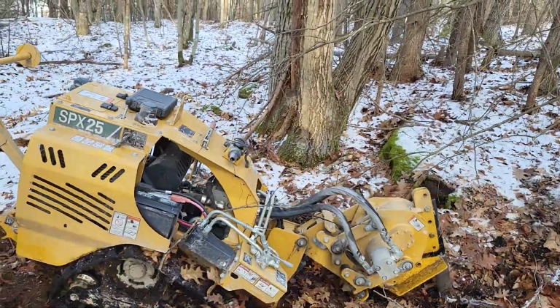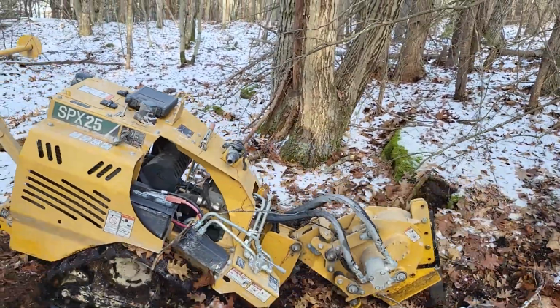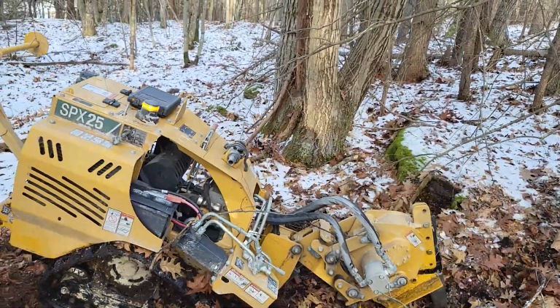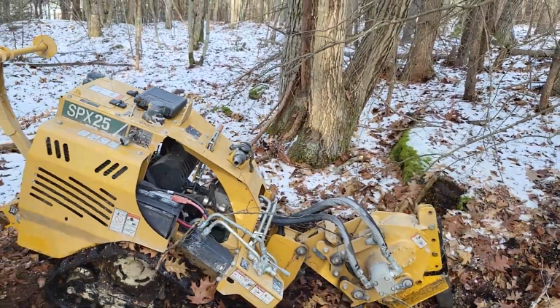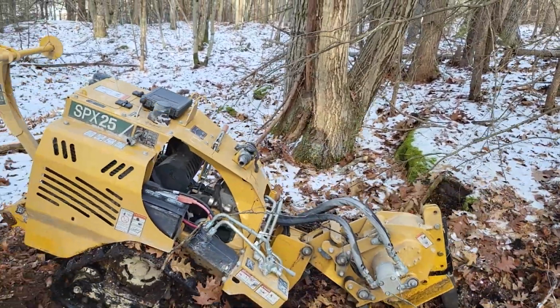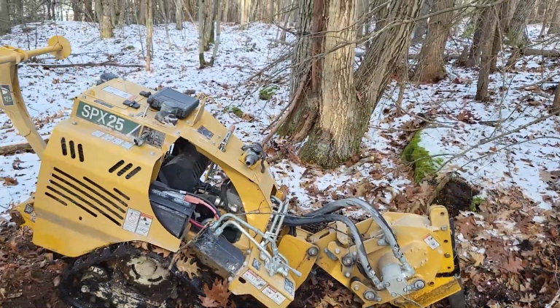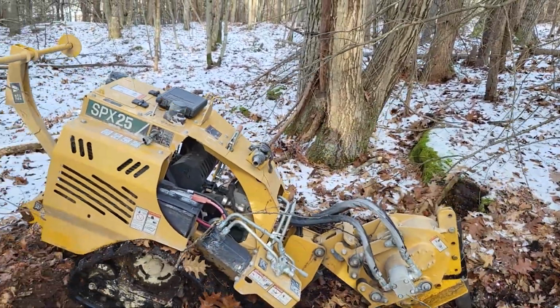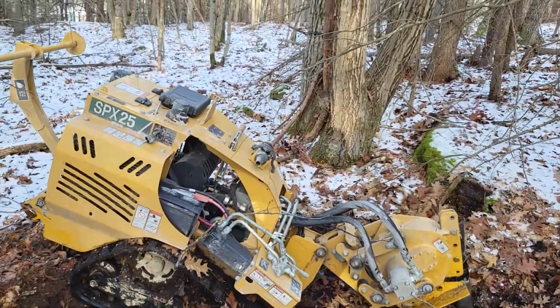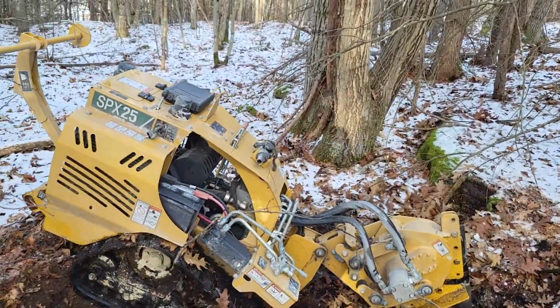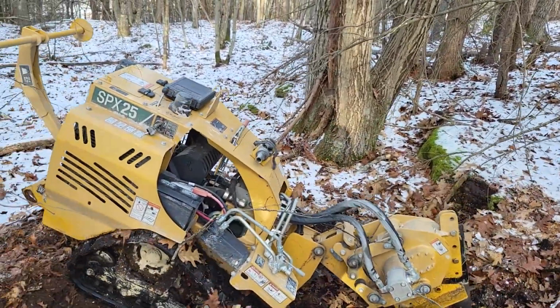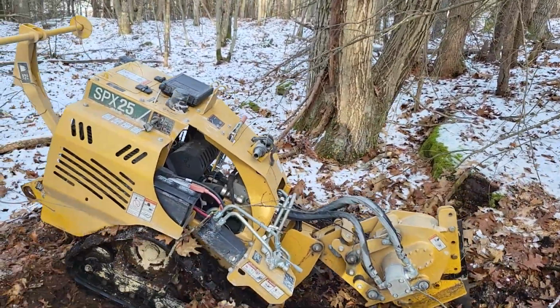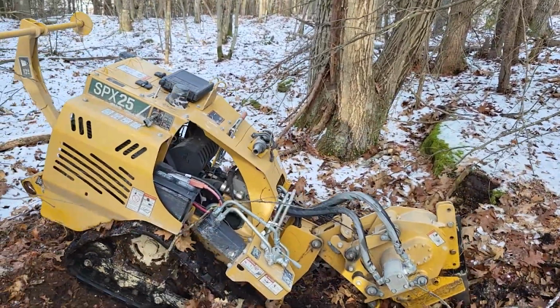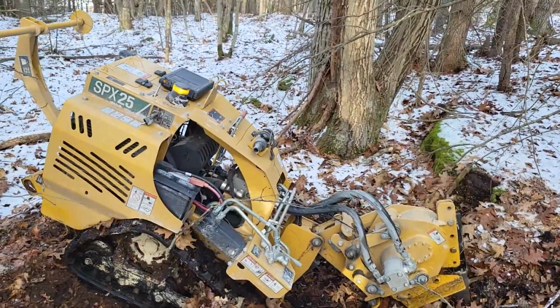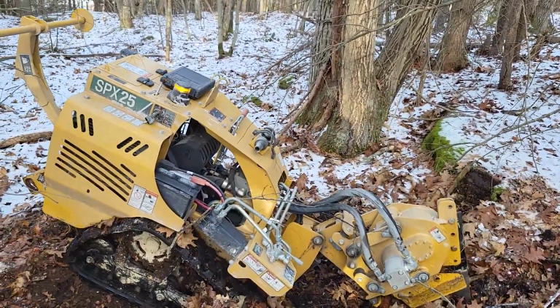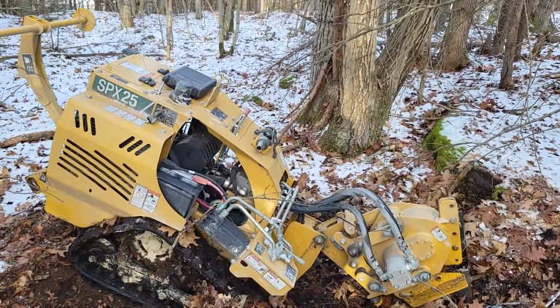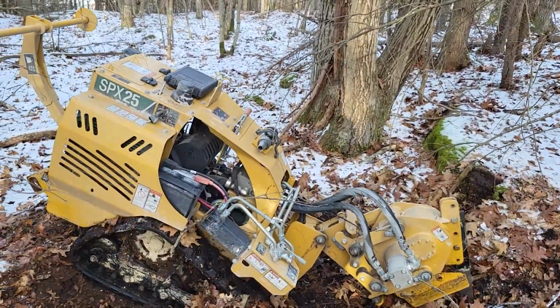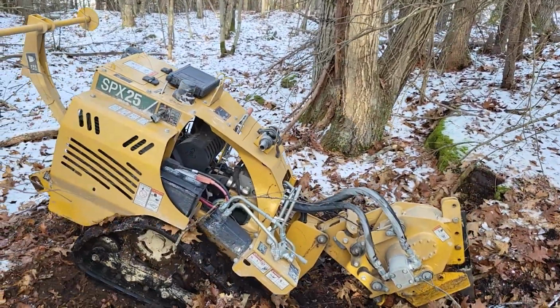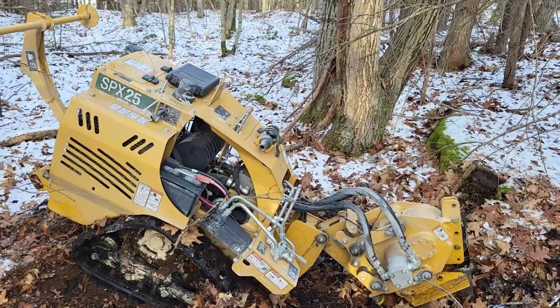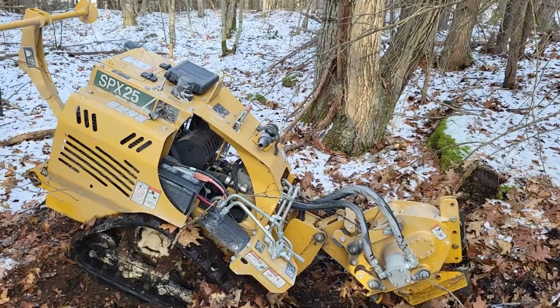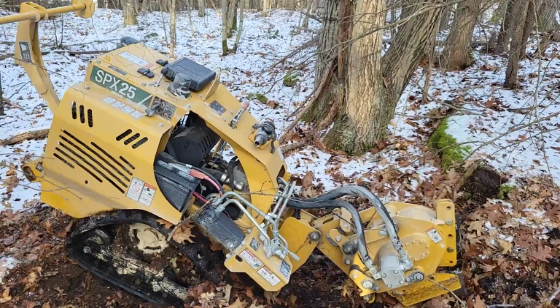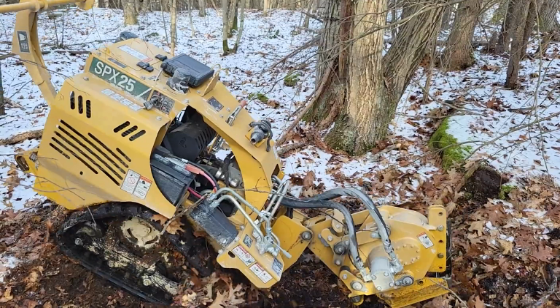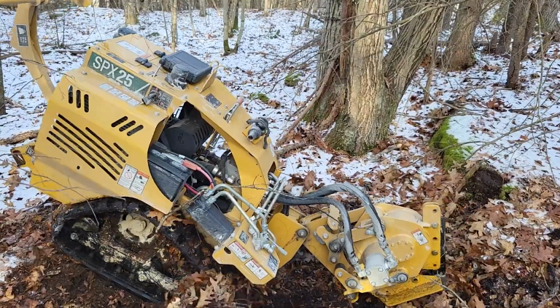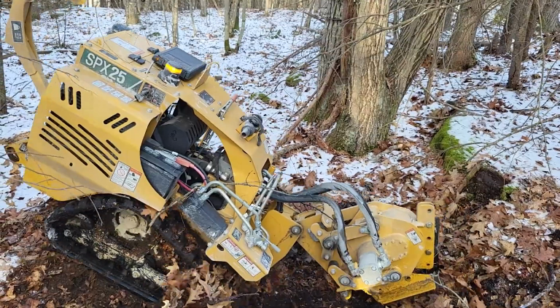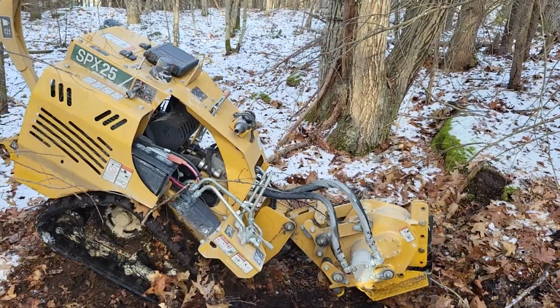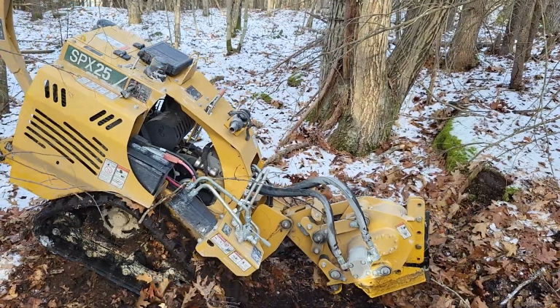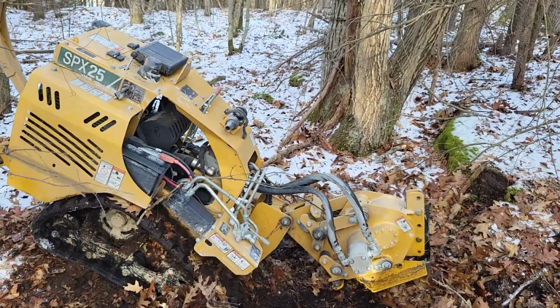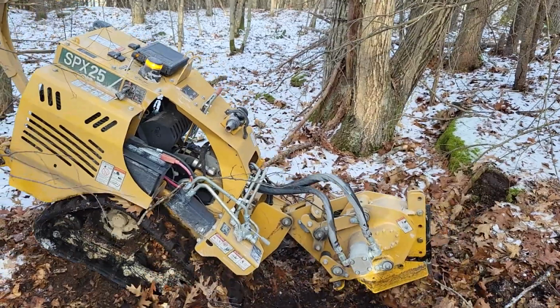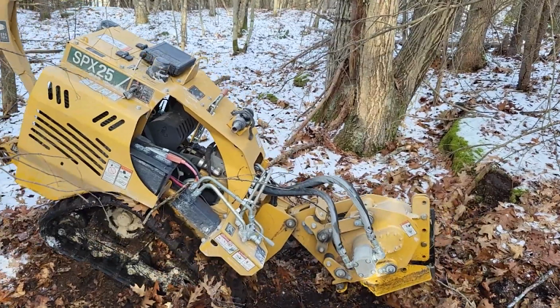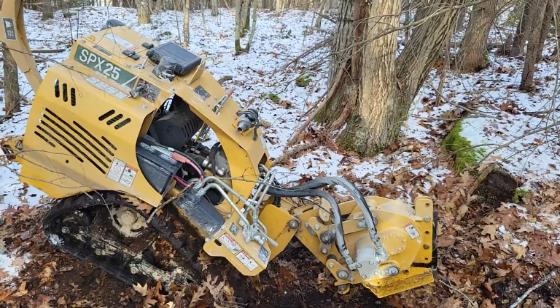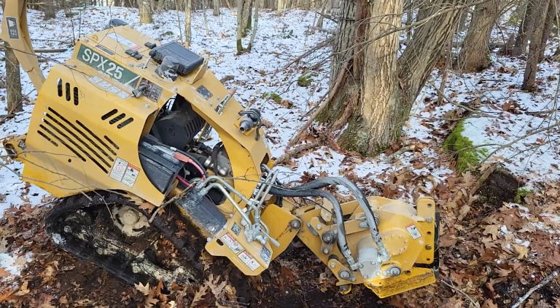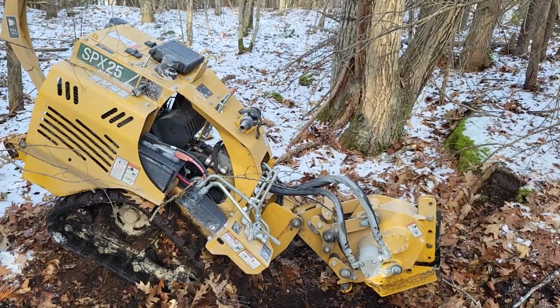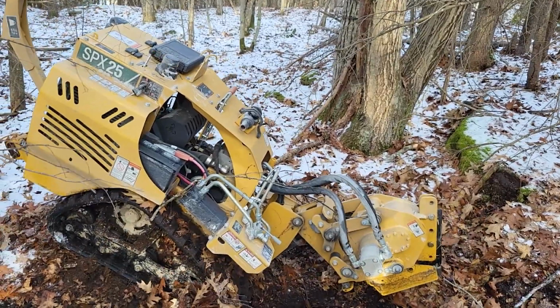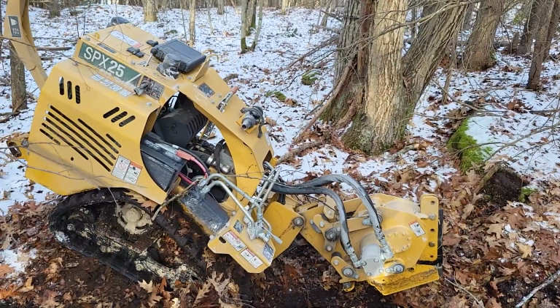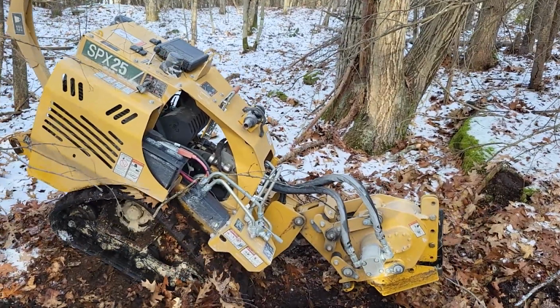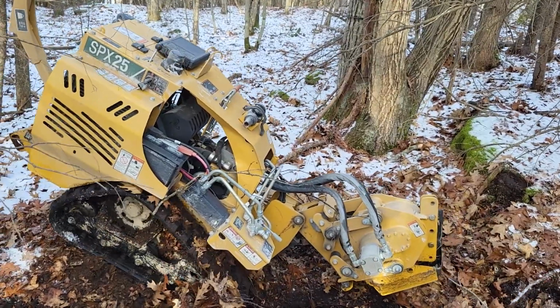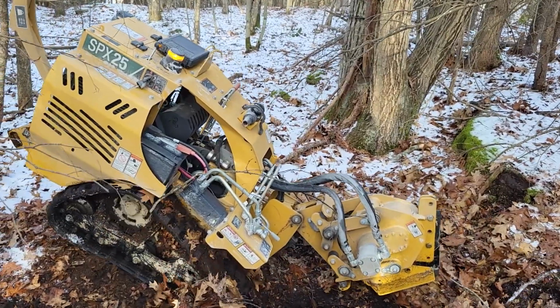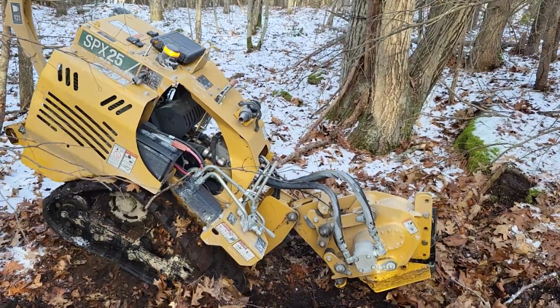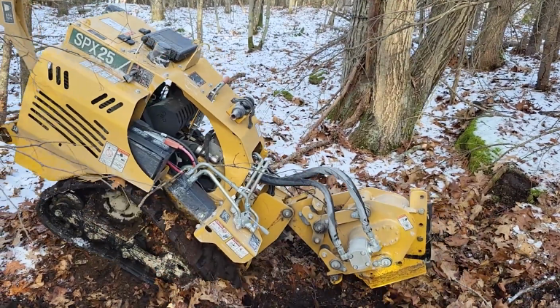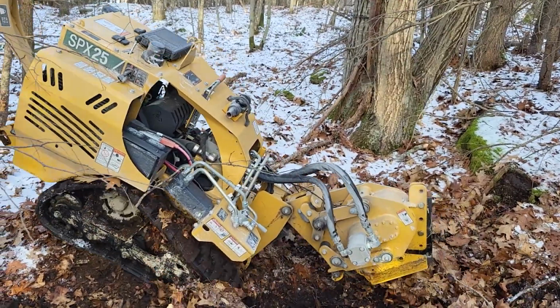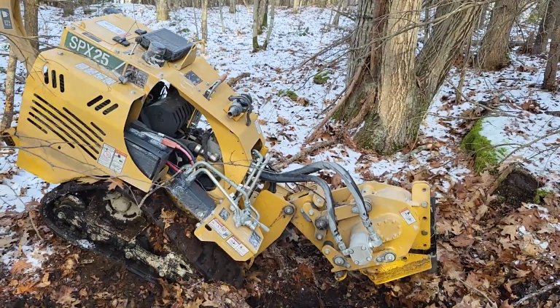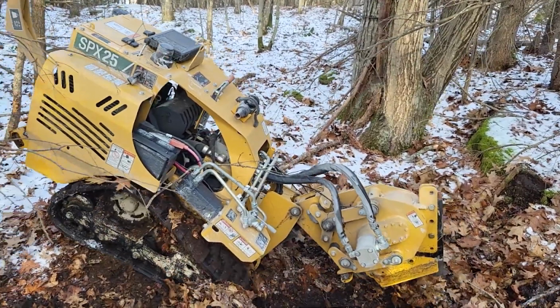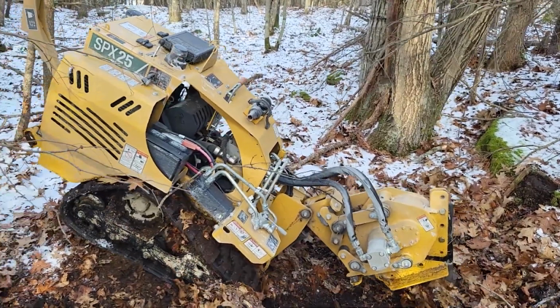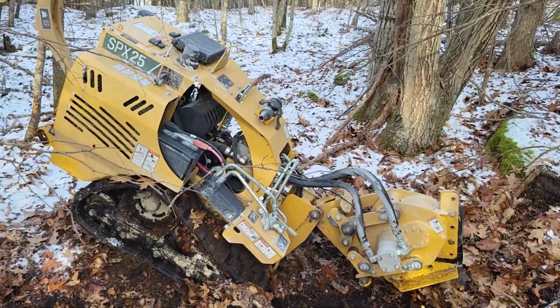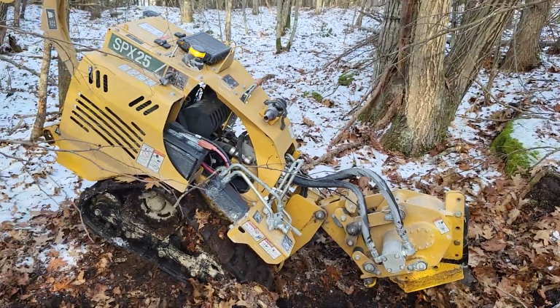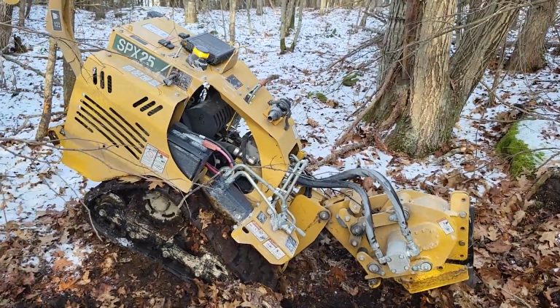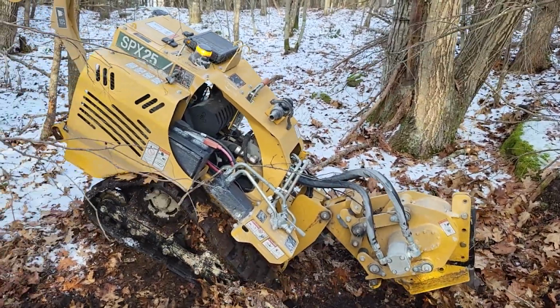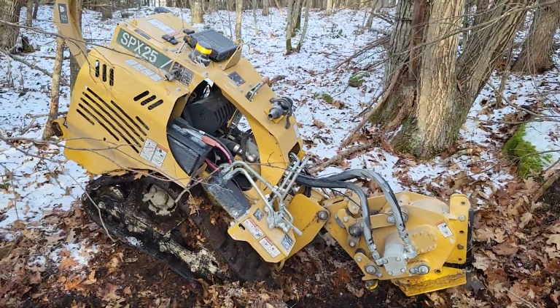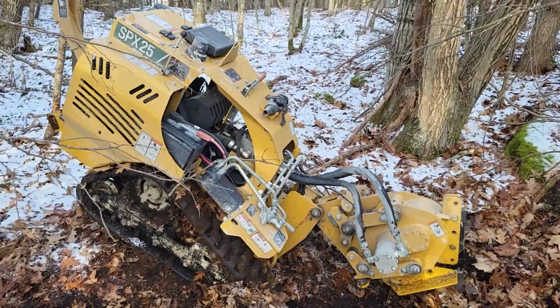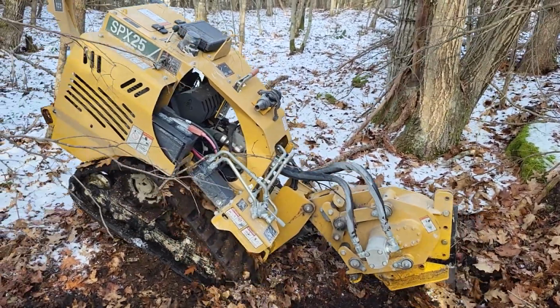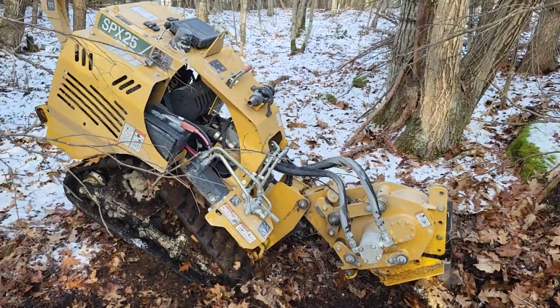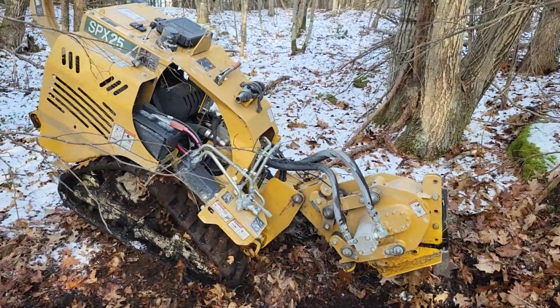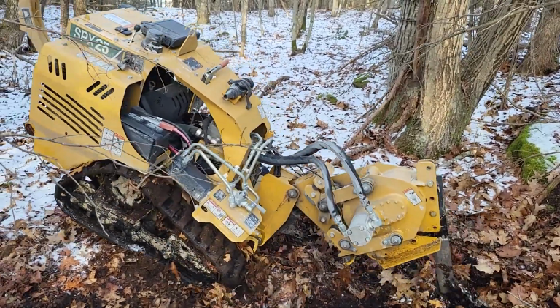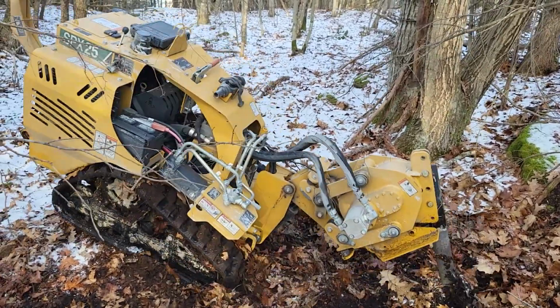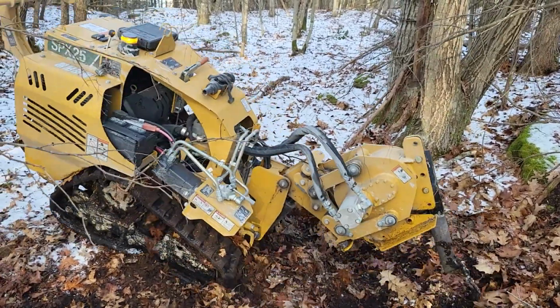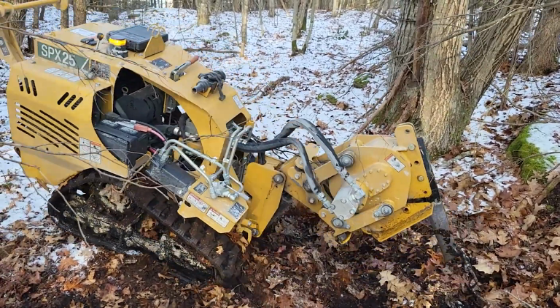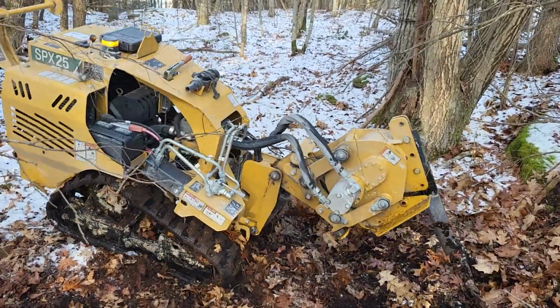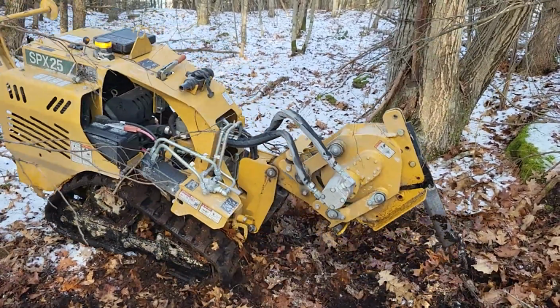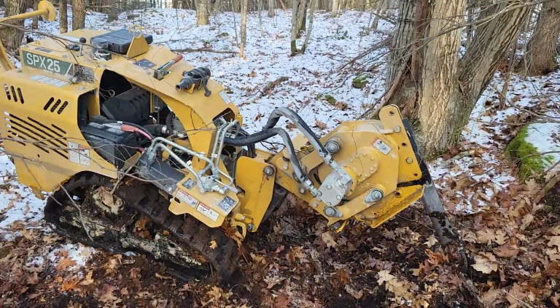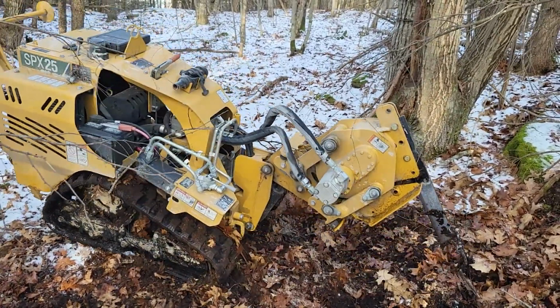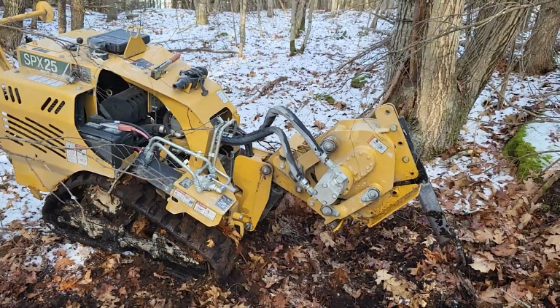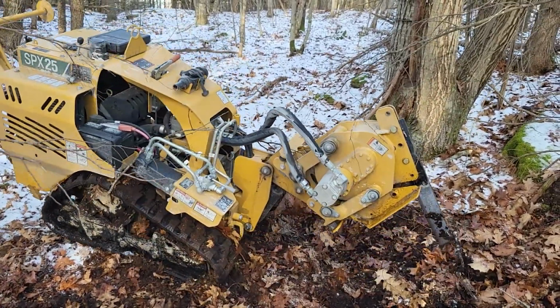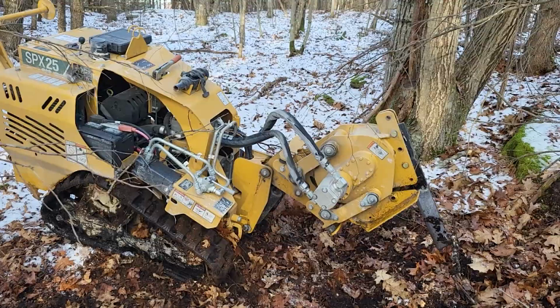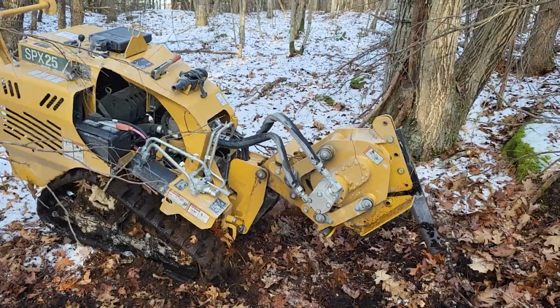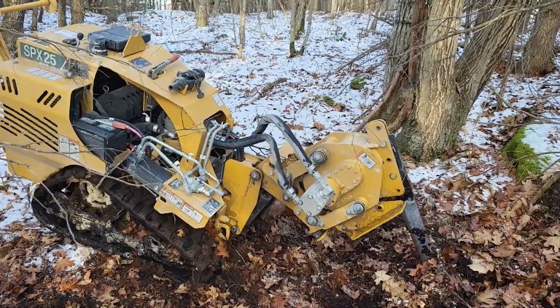I mean, who wouldn't want to play with an RC machine in the woods? But I was at work — this is how you get overtime right here. Get that overtime in.